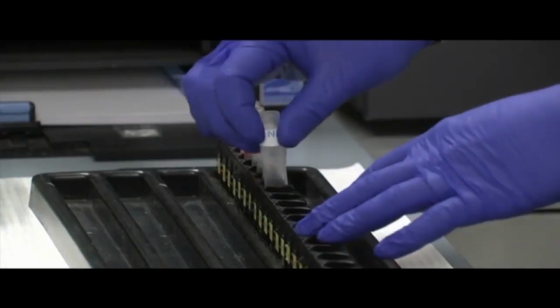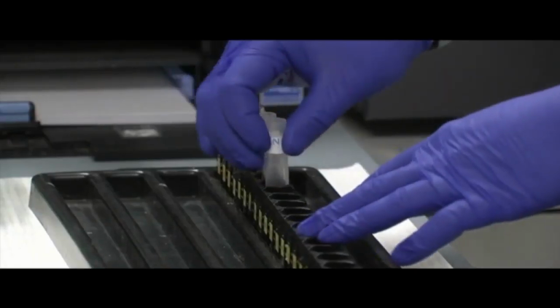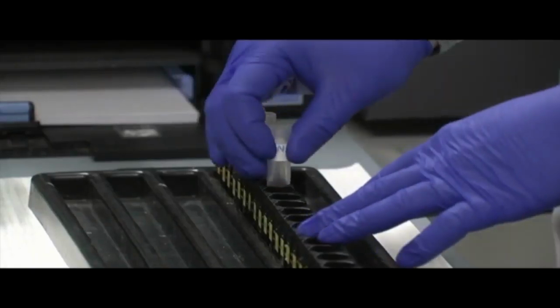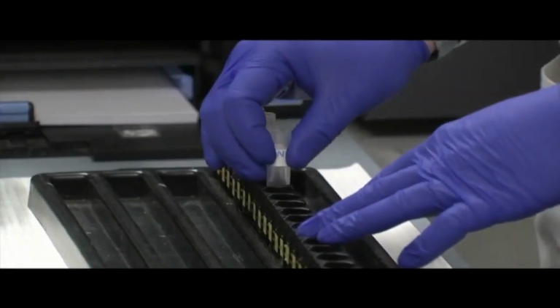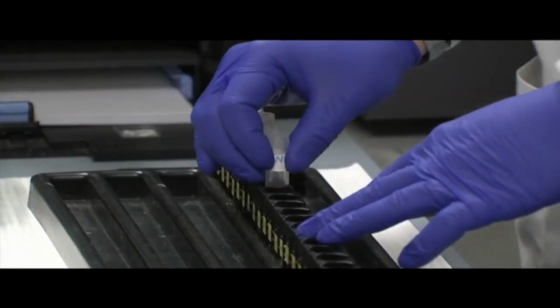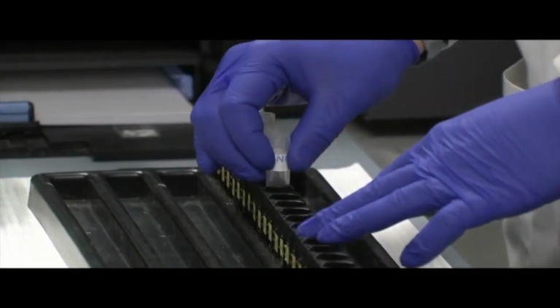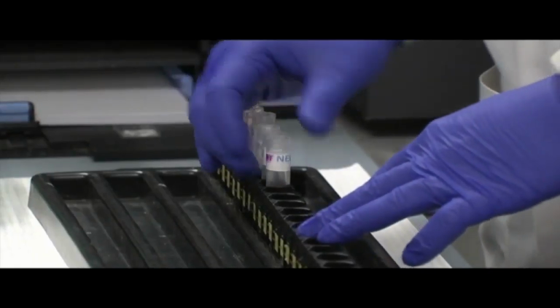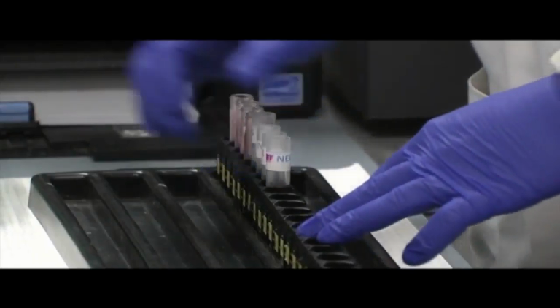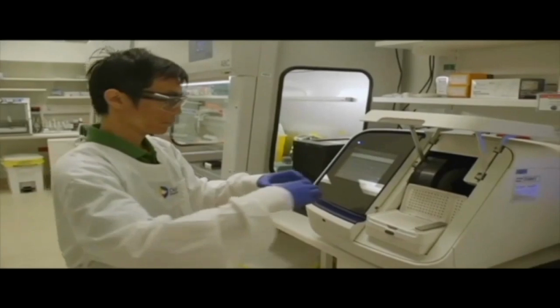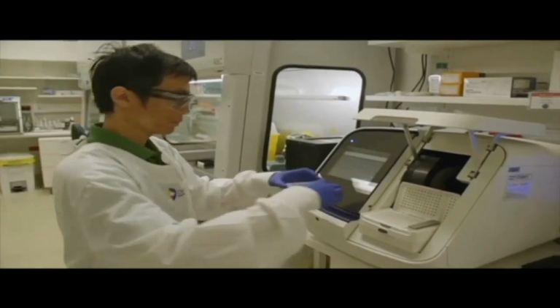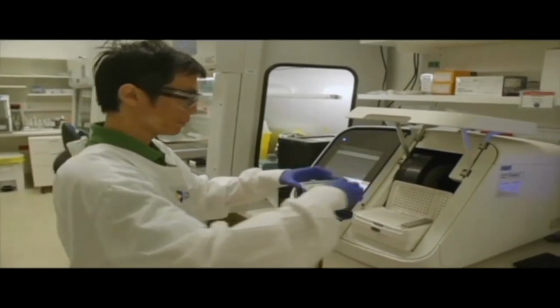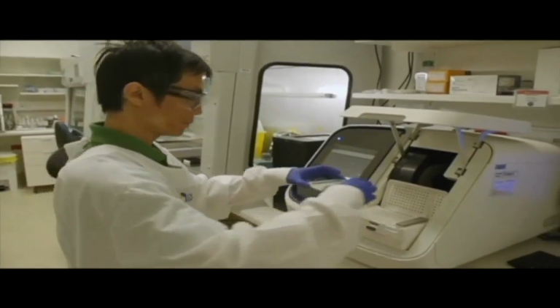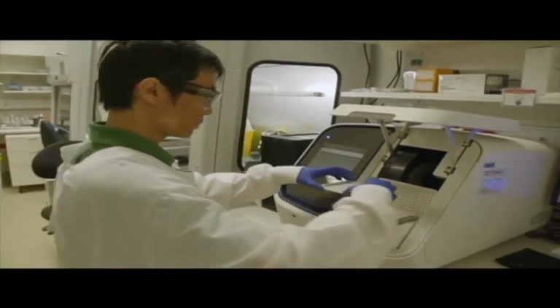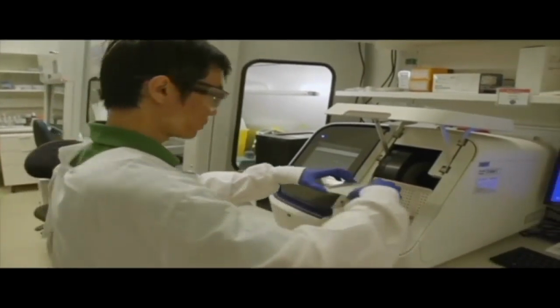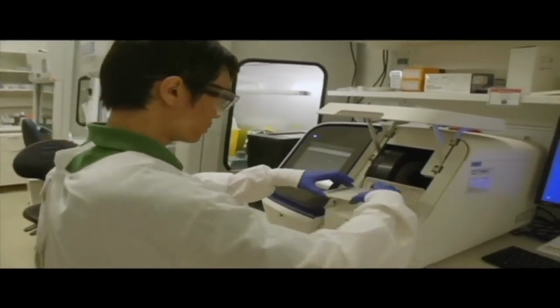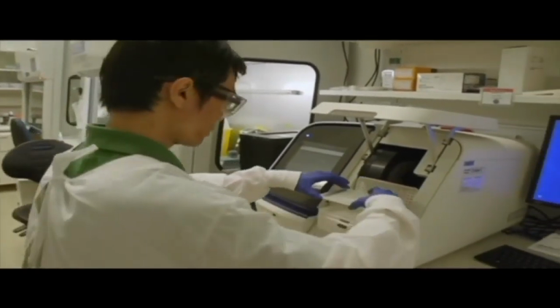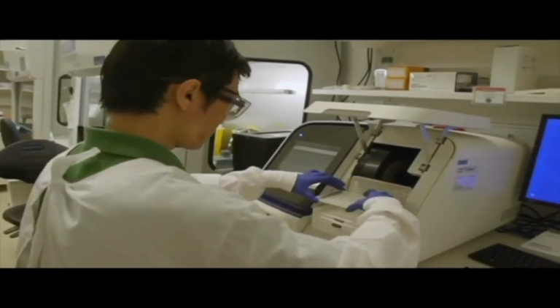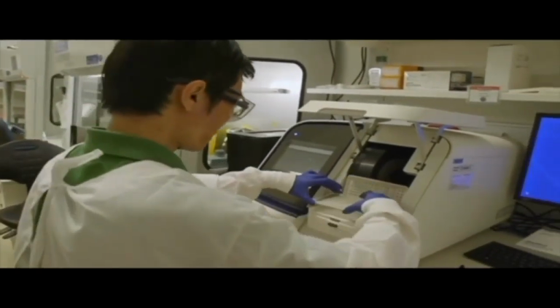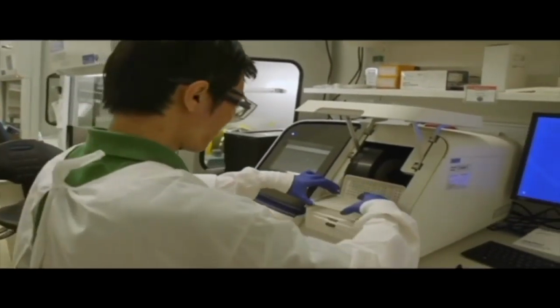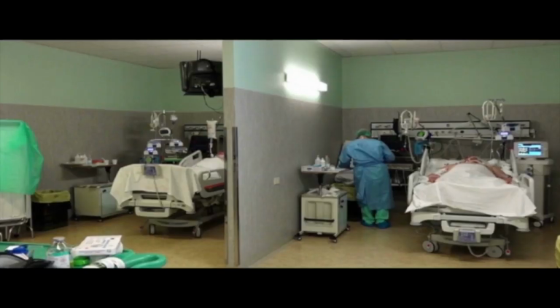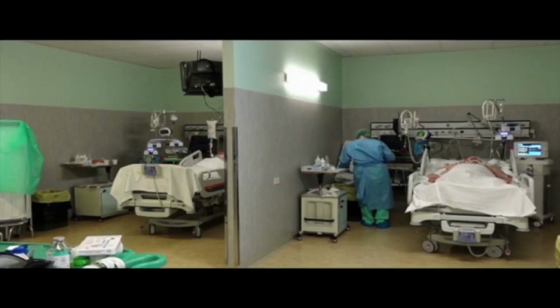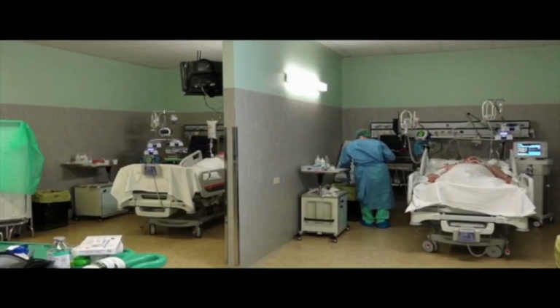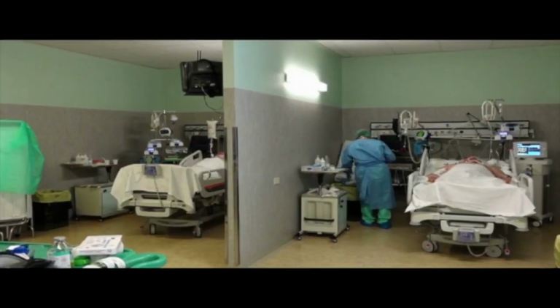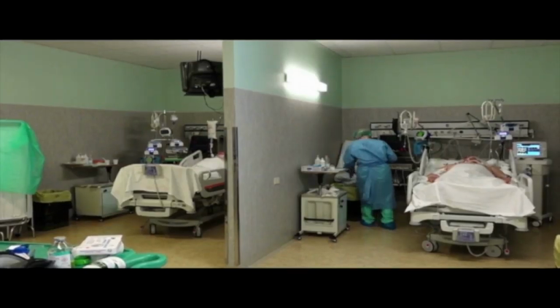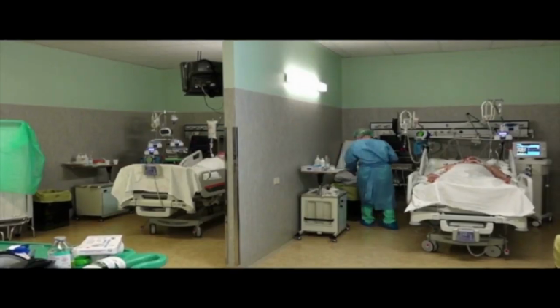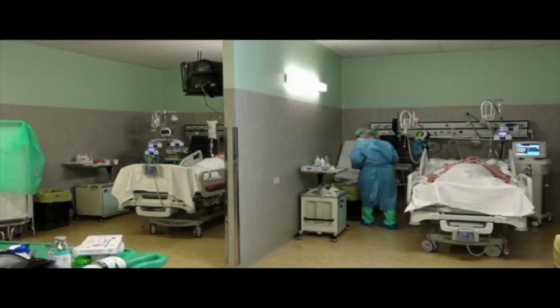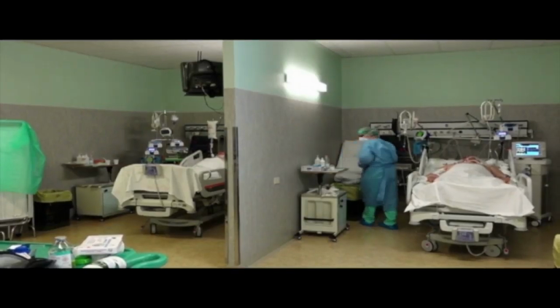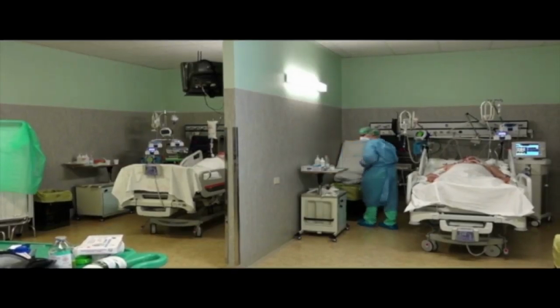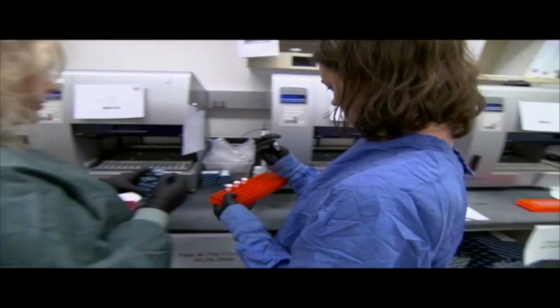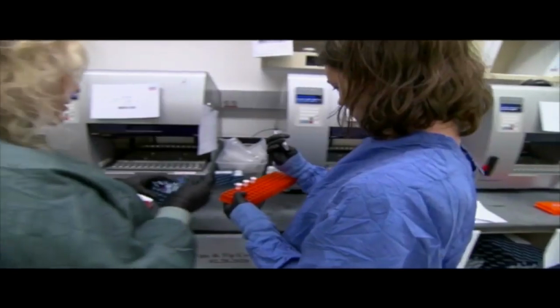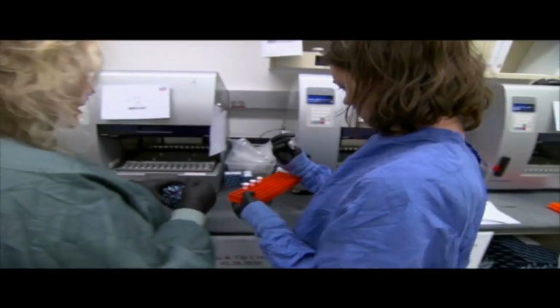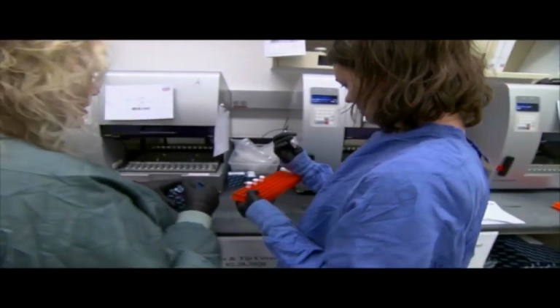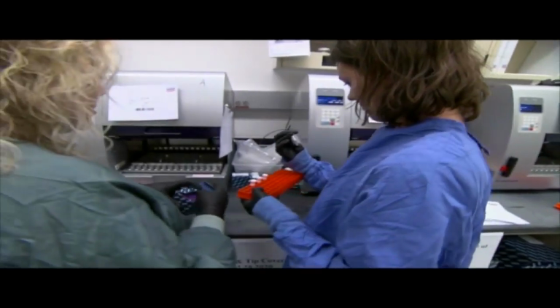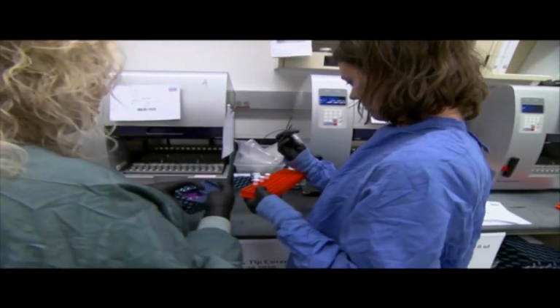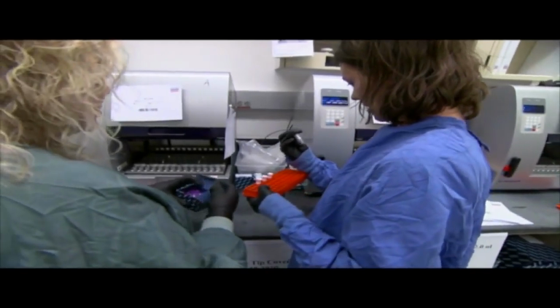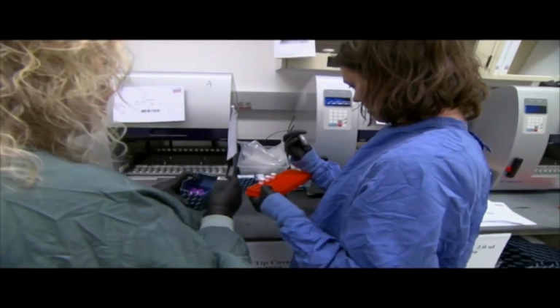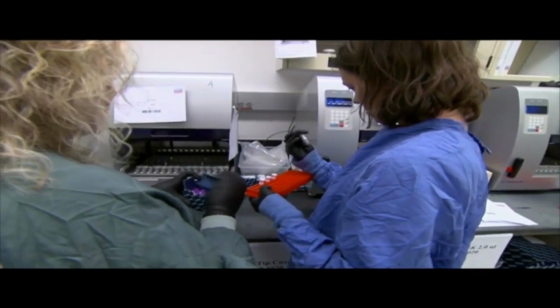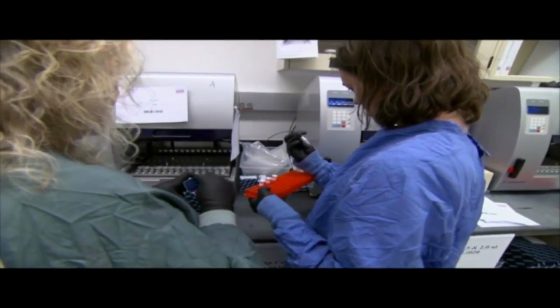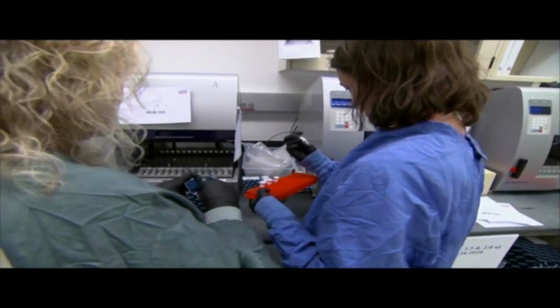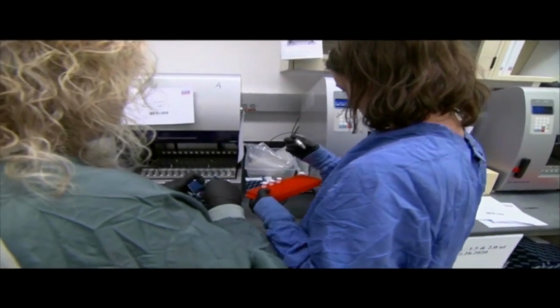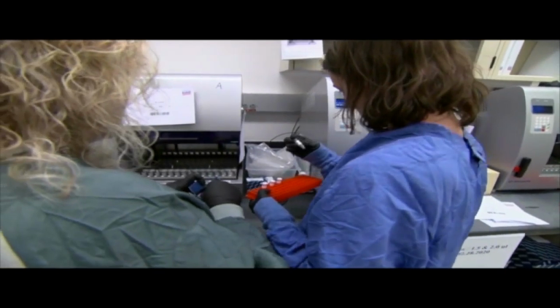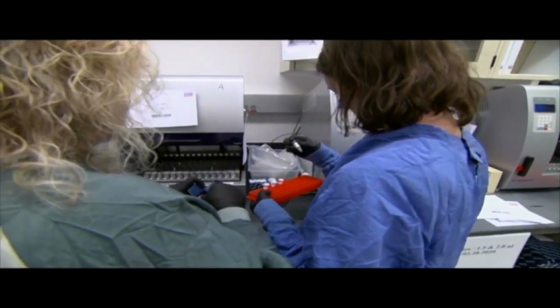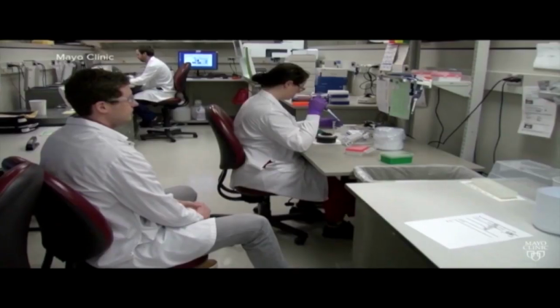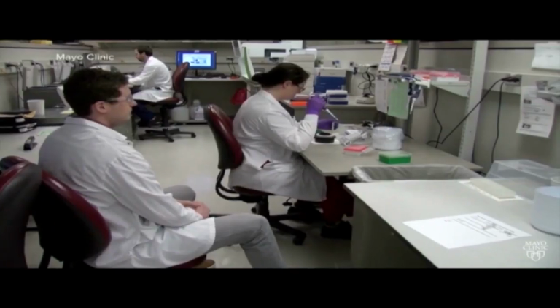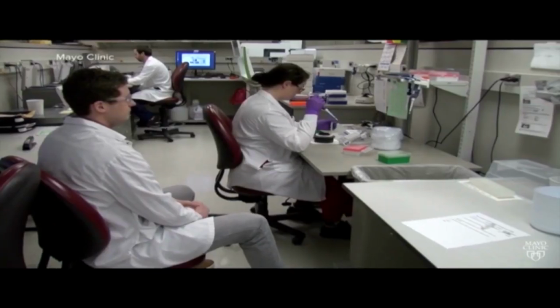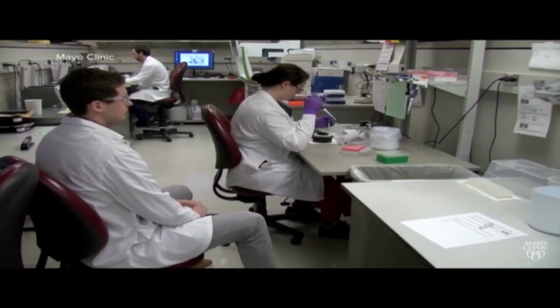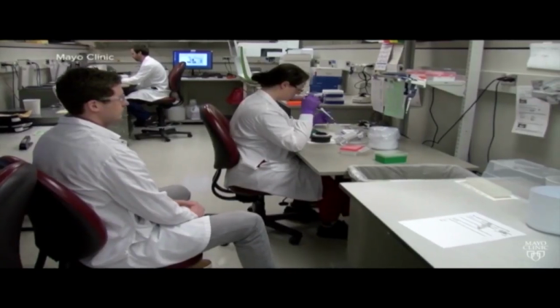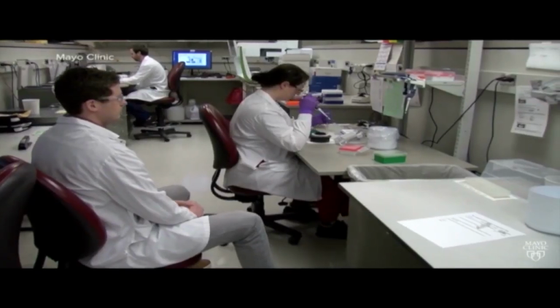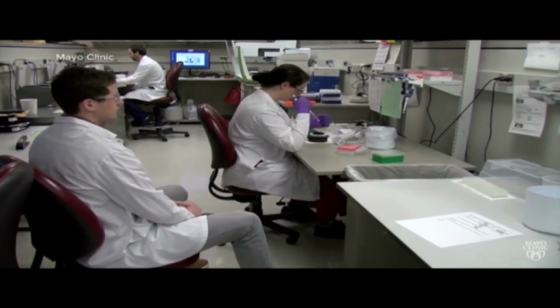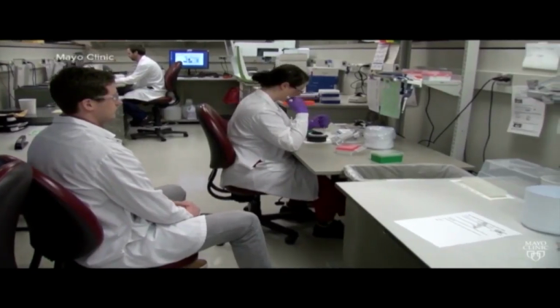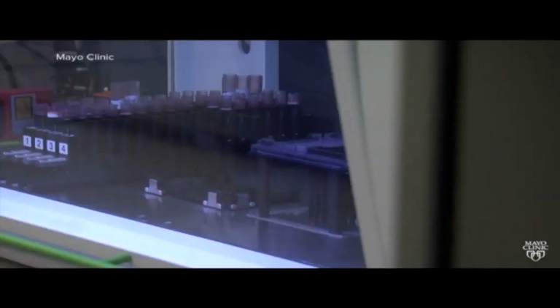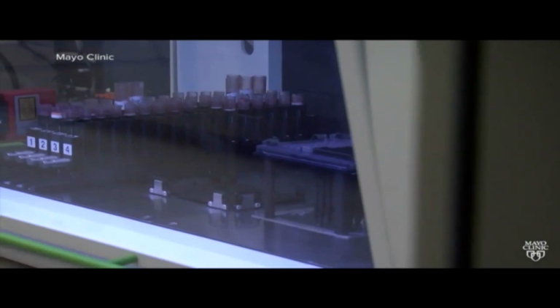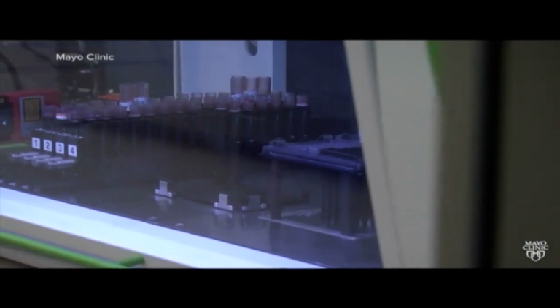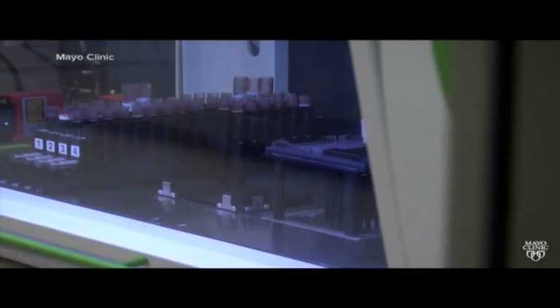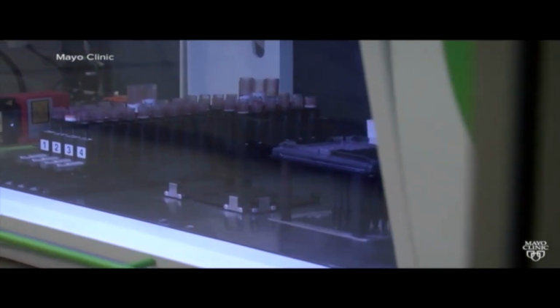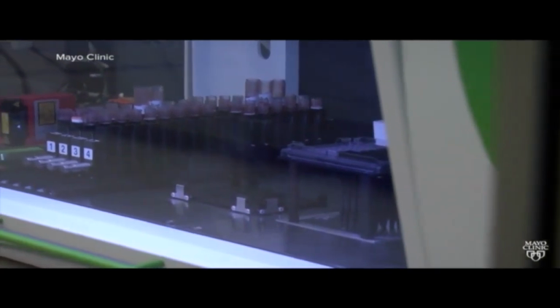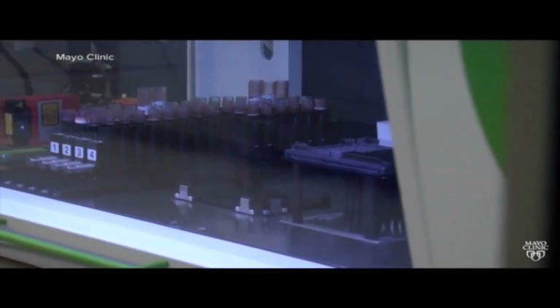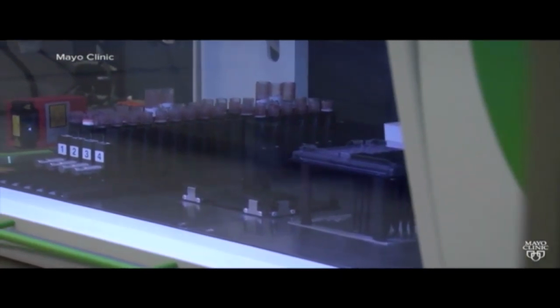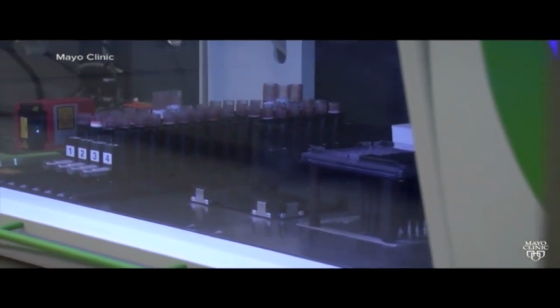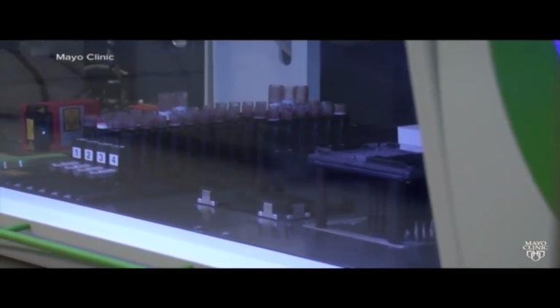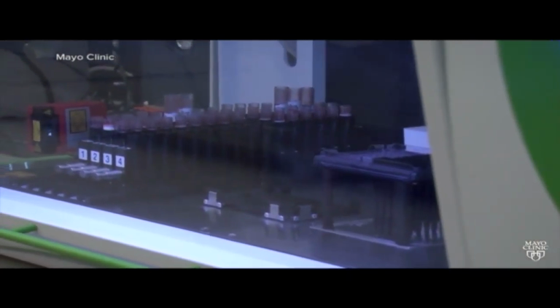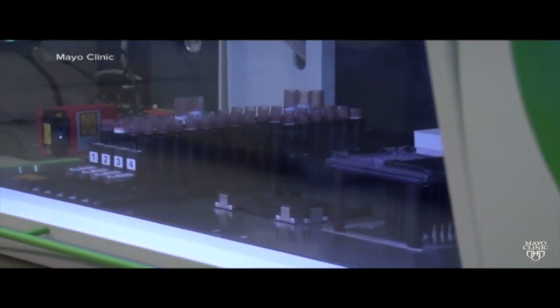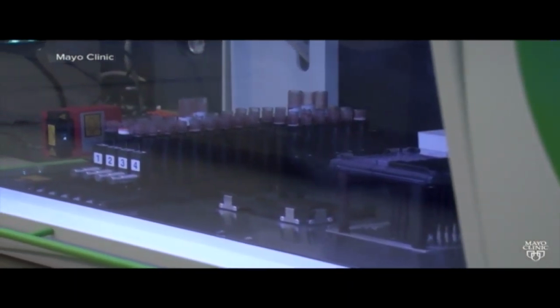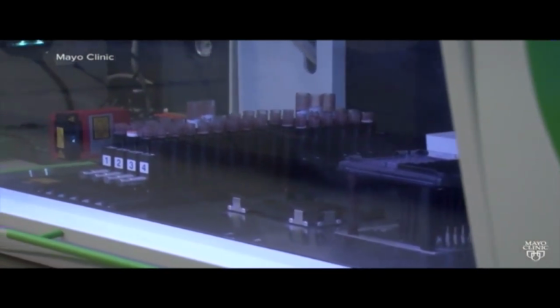Dr. Tomaszewski says one of the key parts in controlling a pandemic is to know who's been infected, and that's what the testing is for.